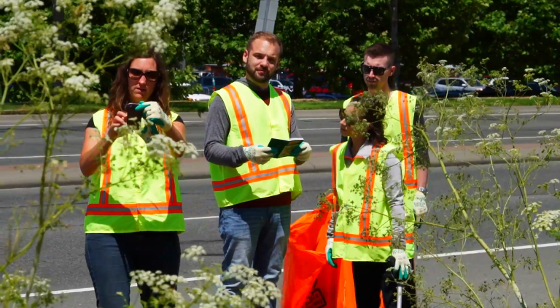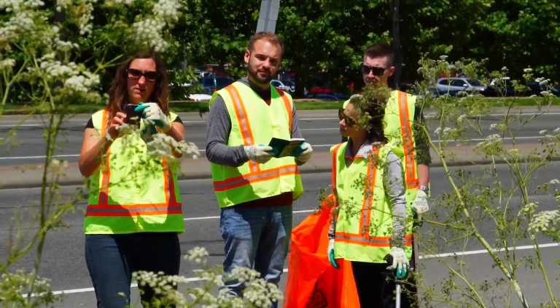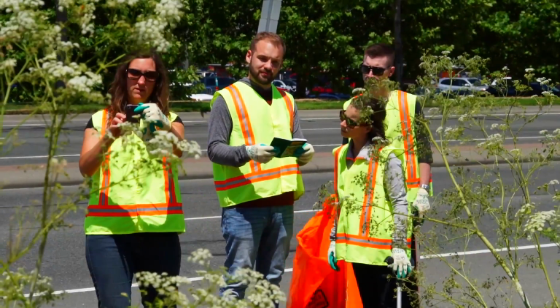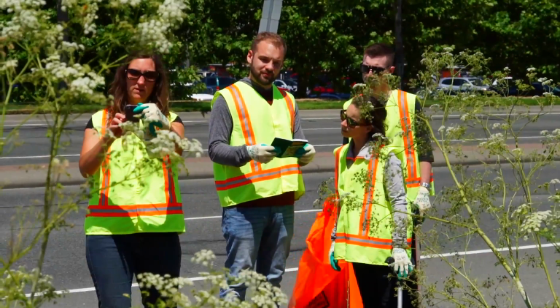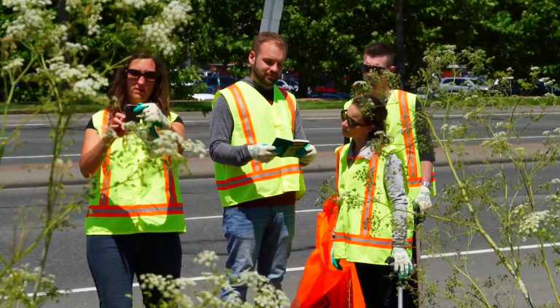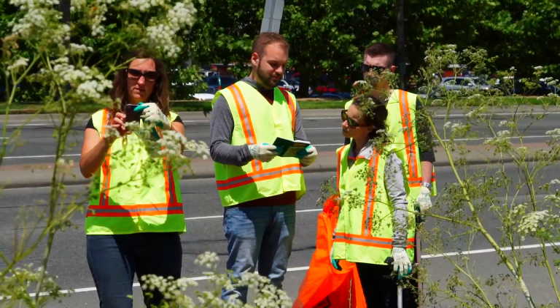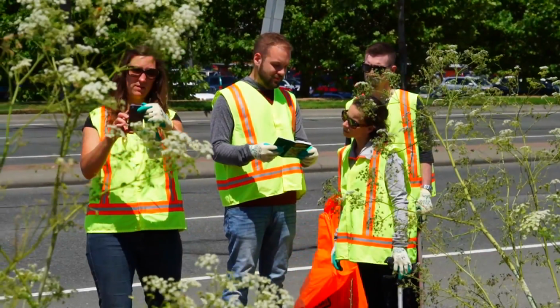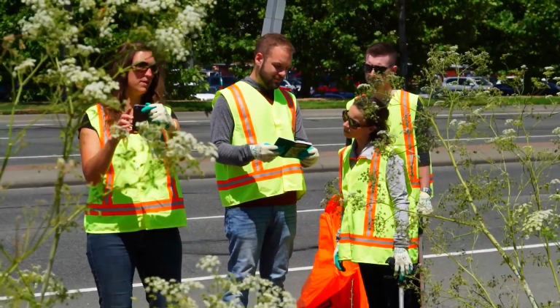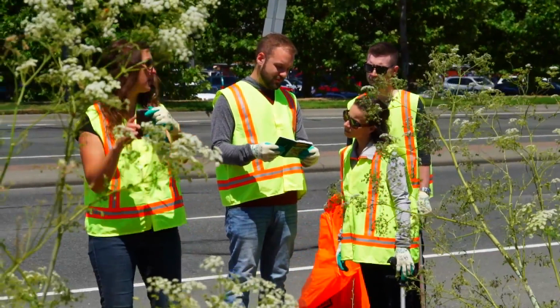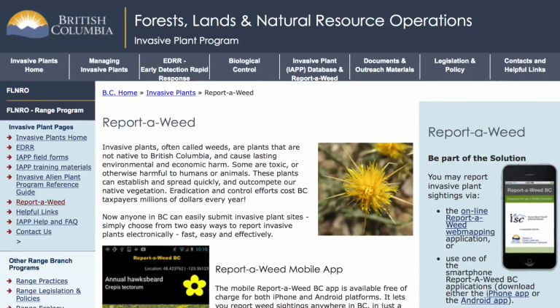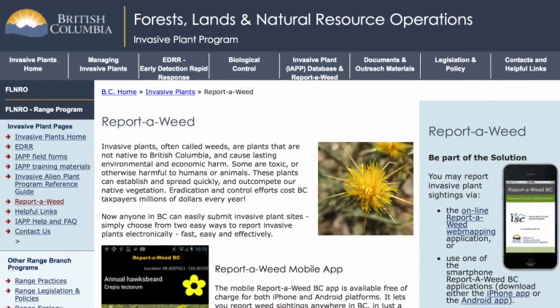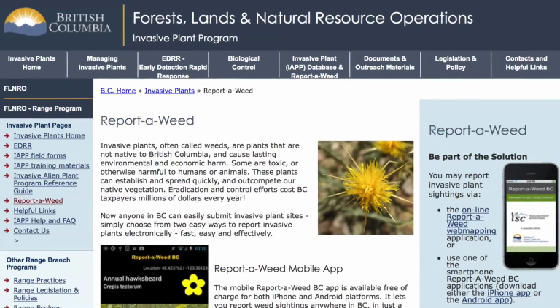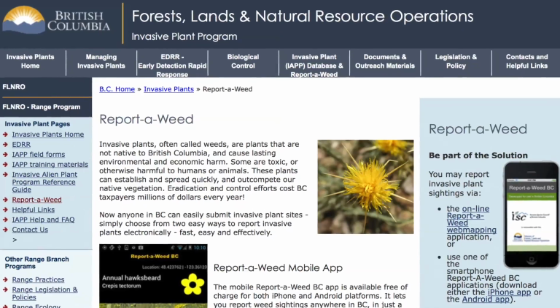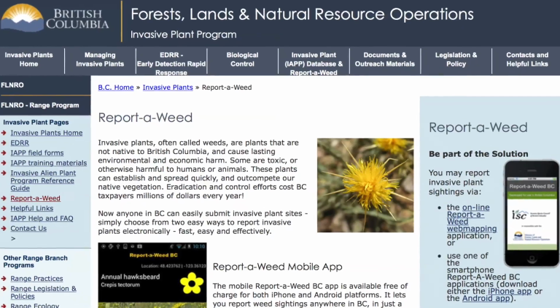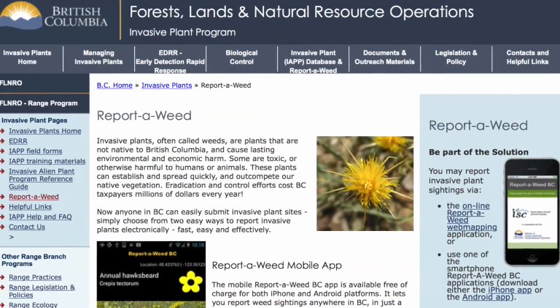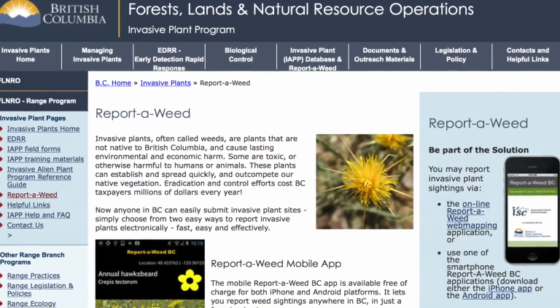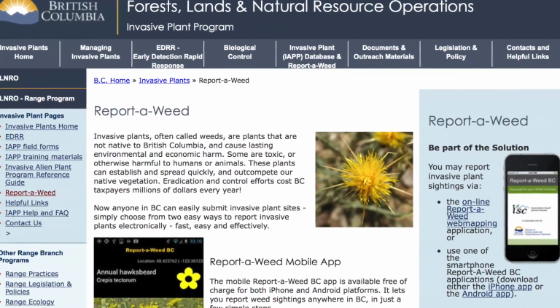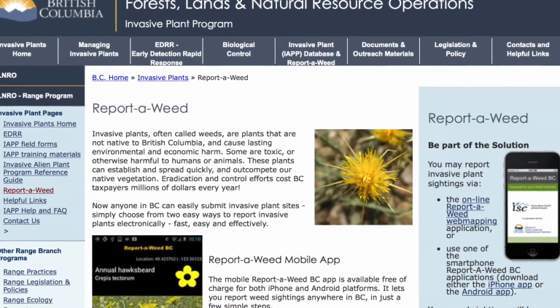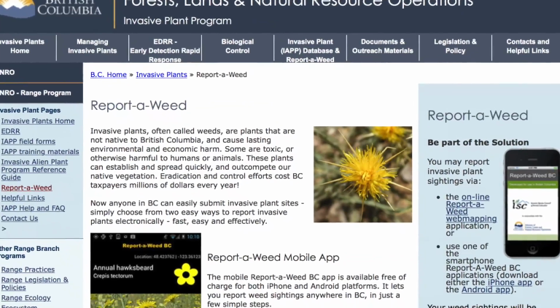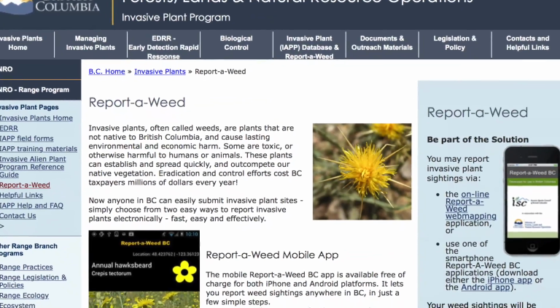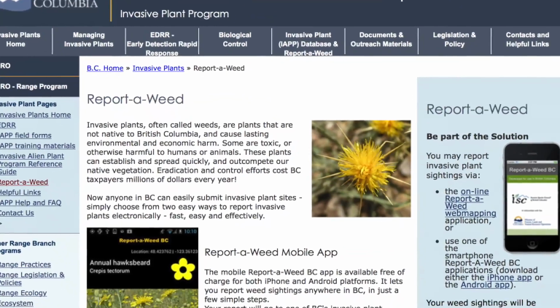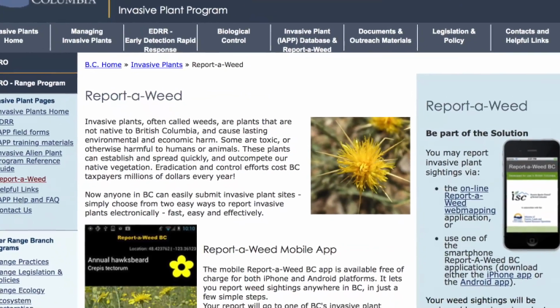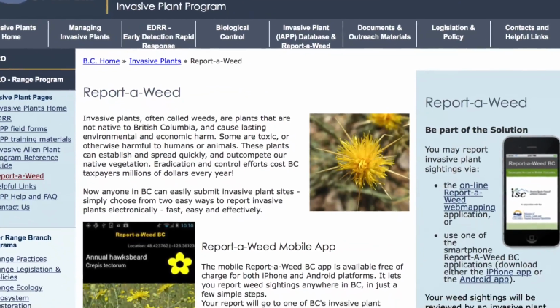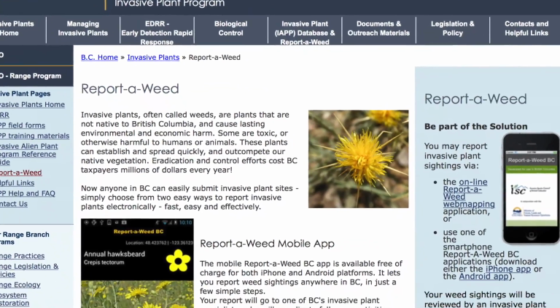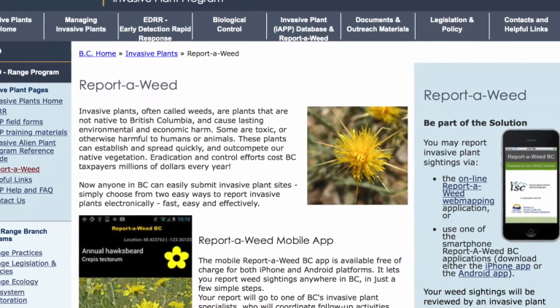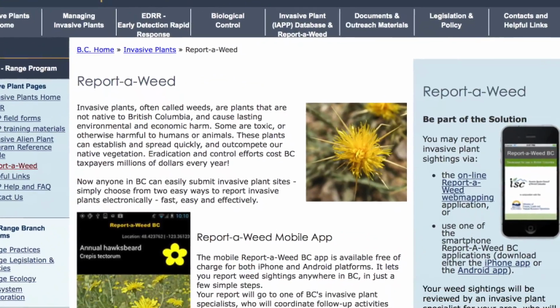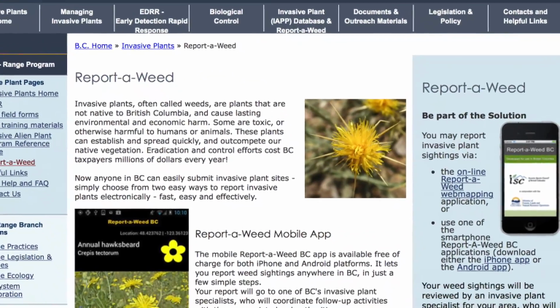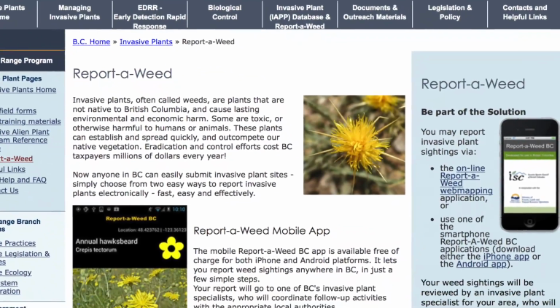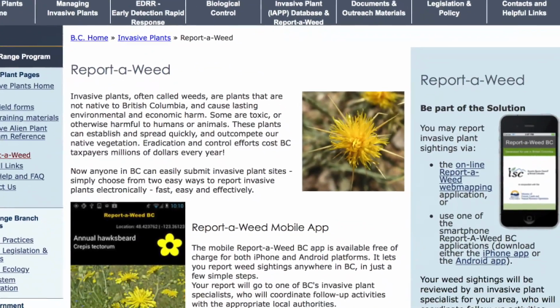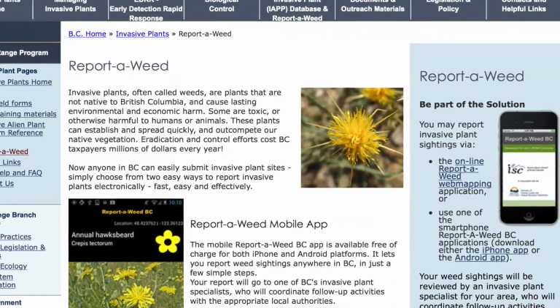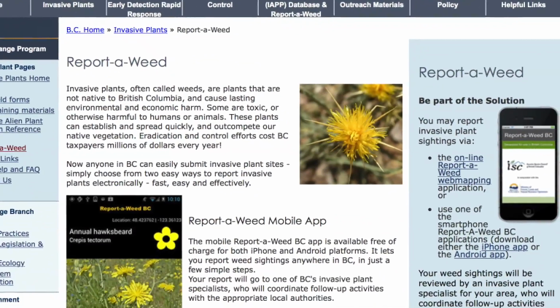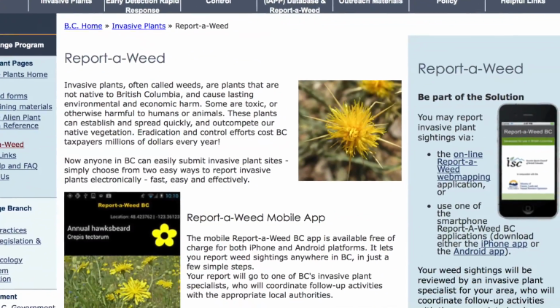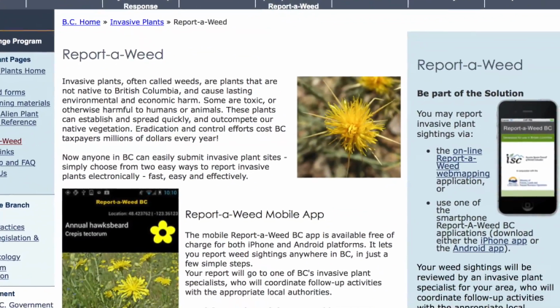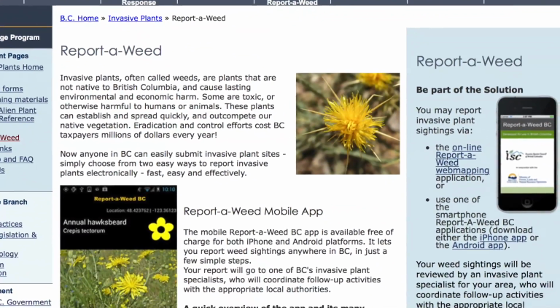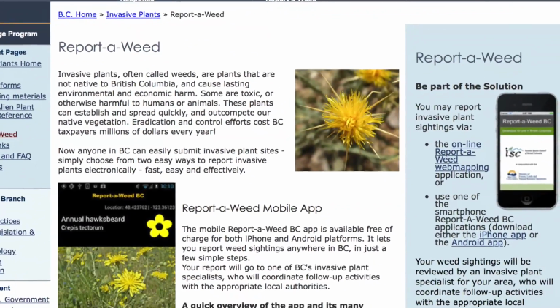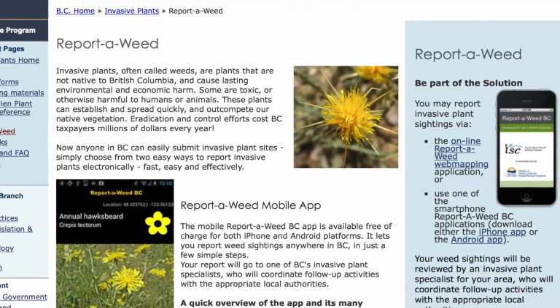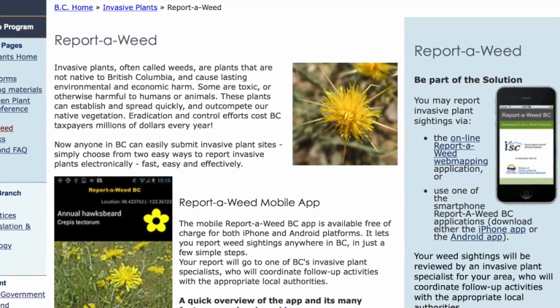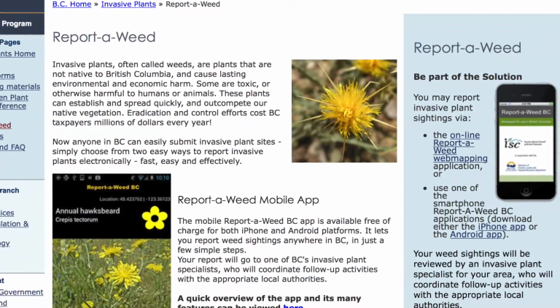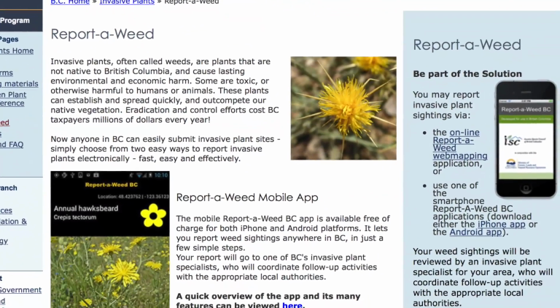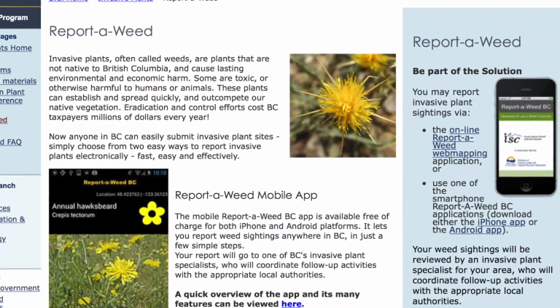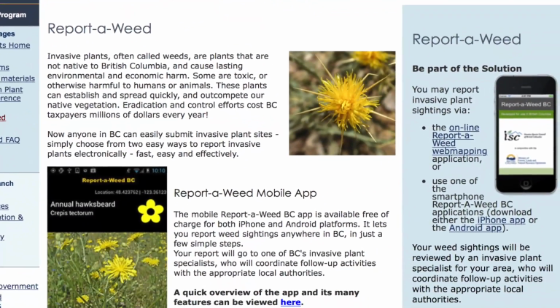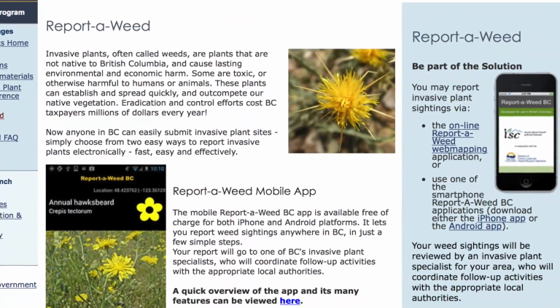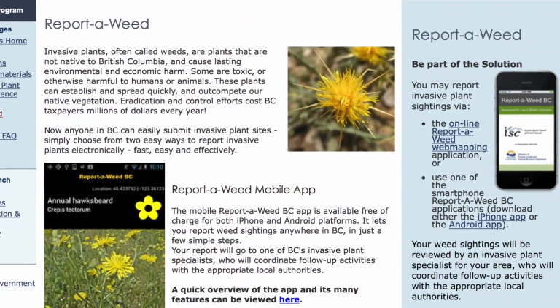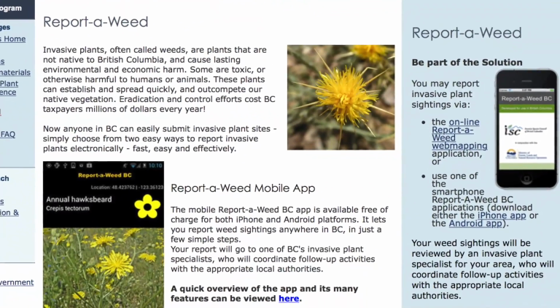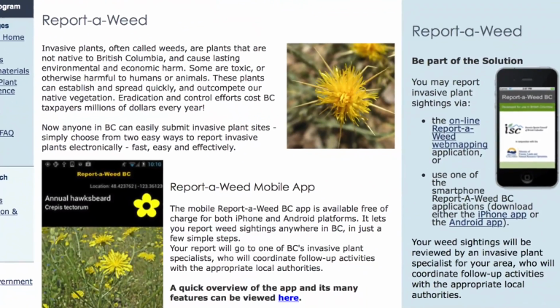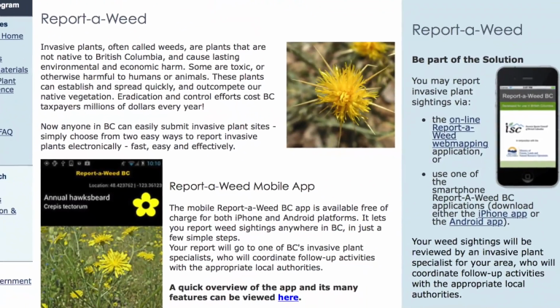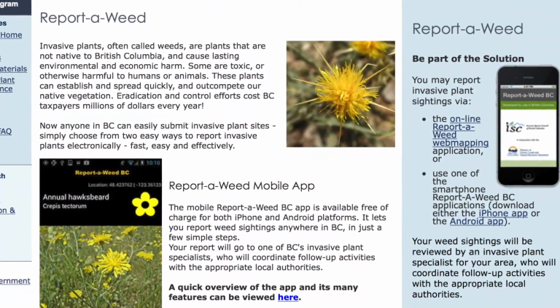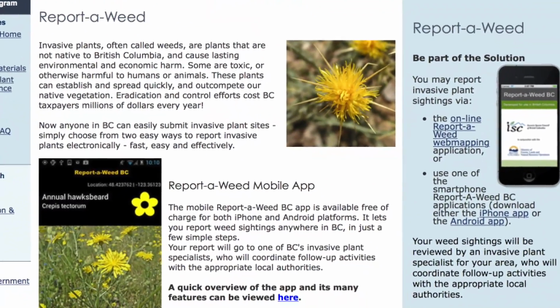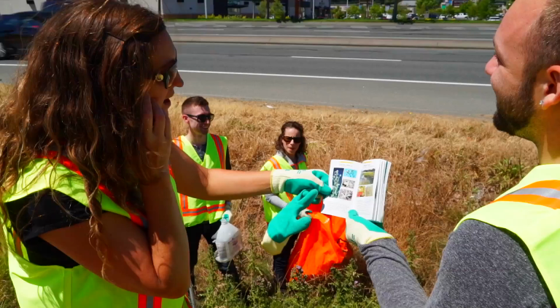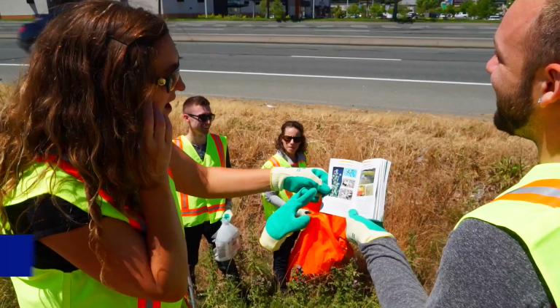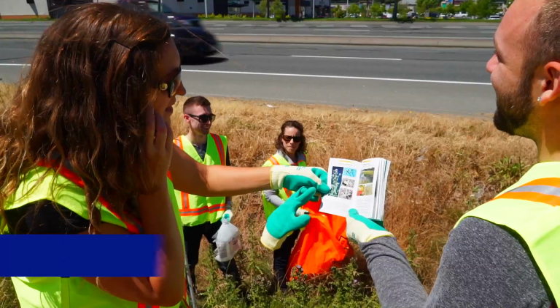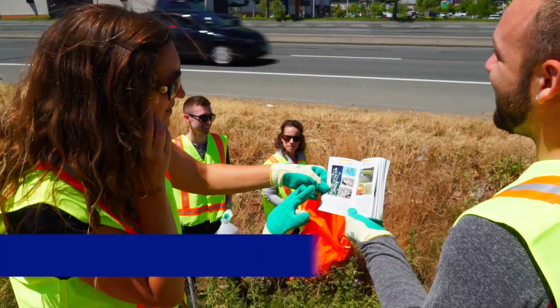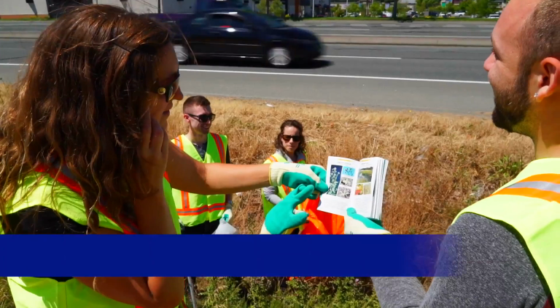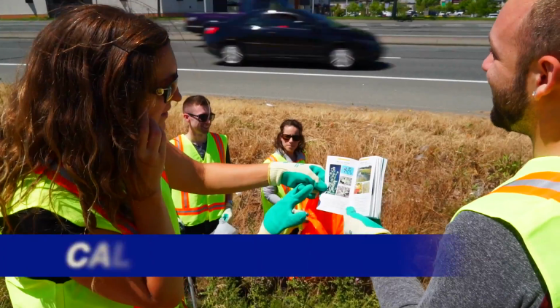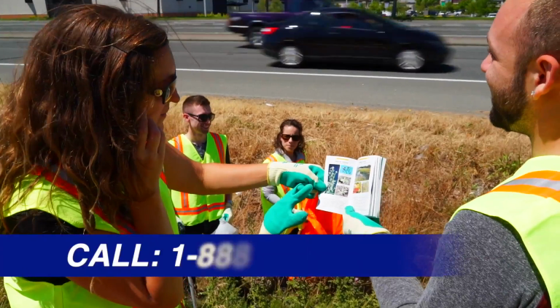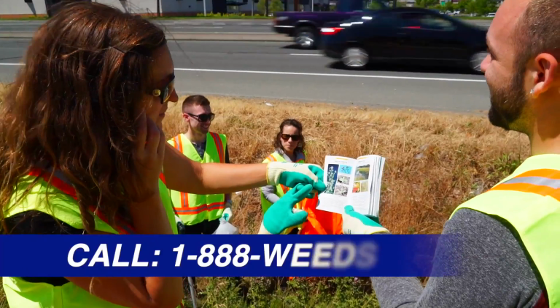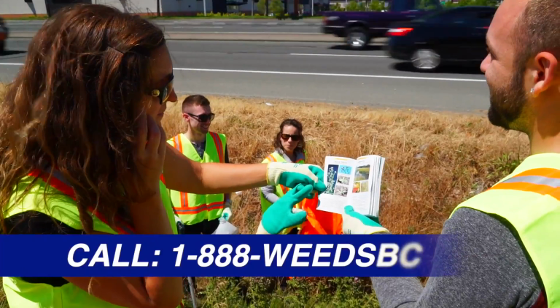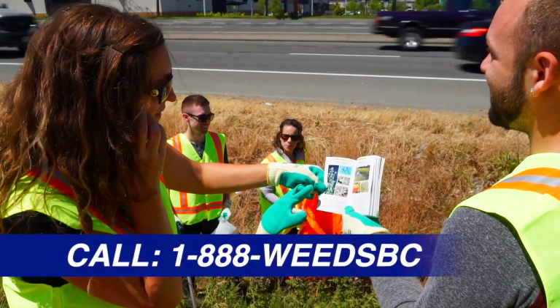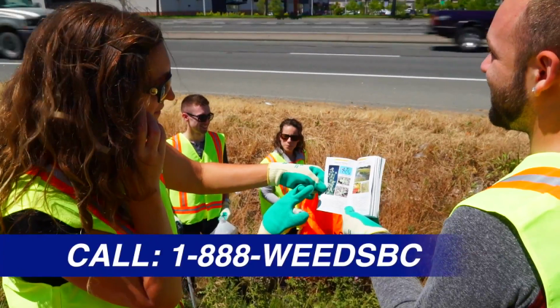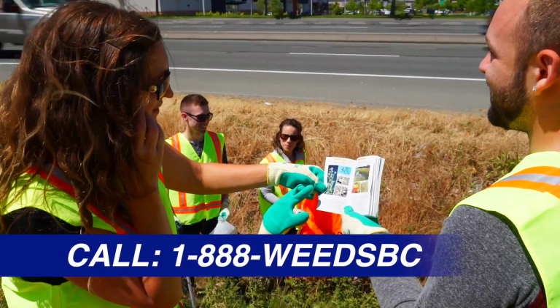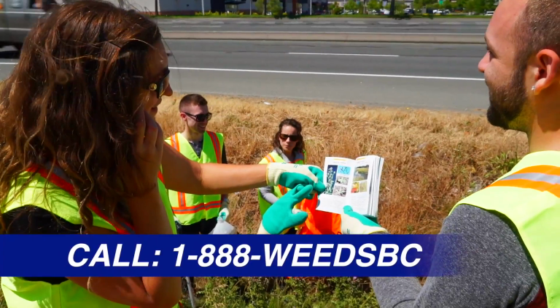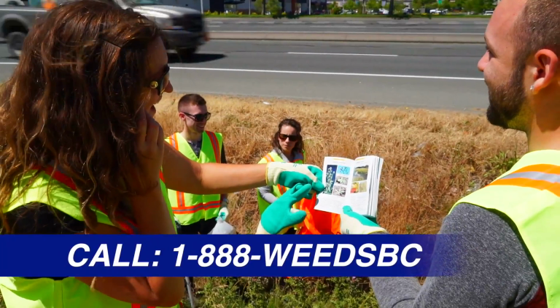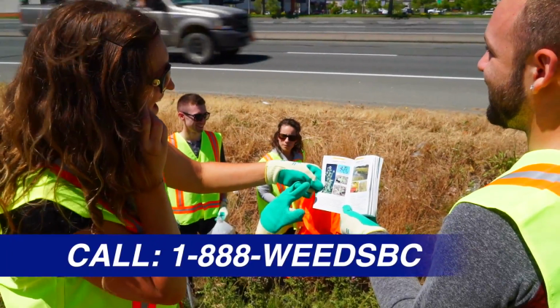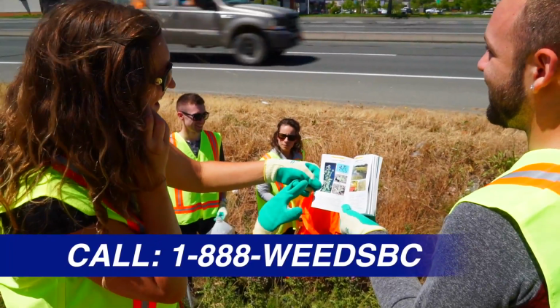This is one of the ways you can report. You can also report through iApp on your computer, or just by calling in.